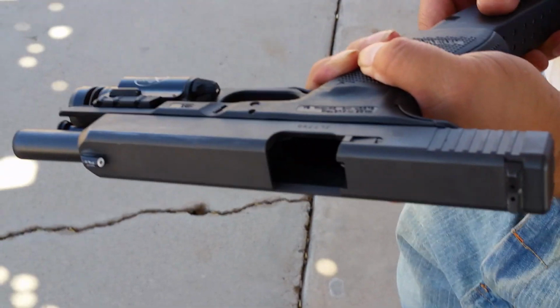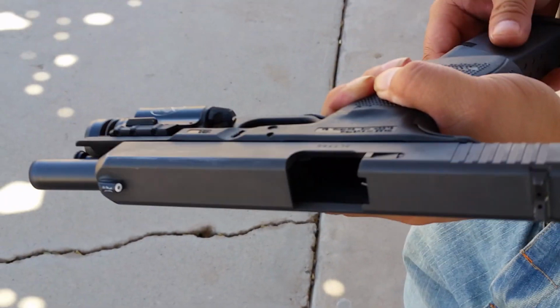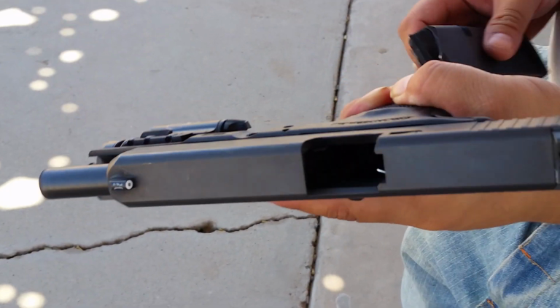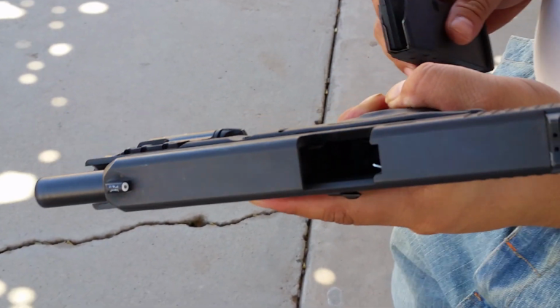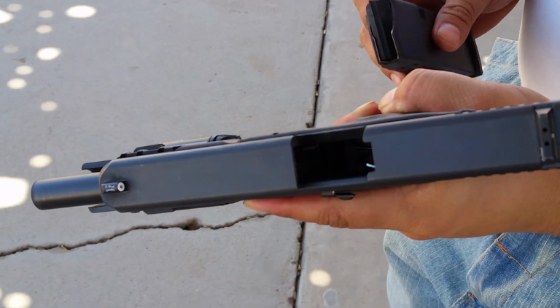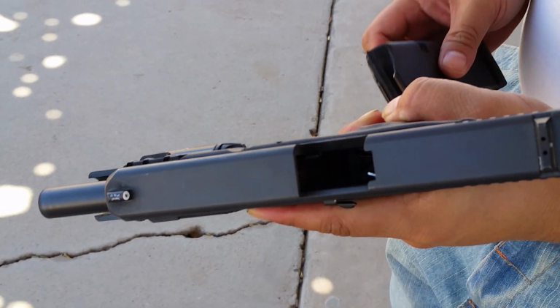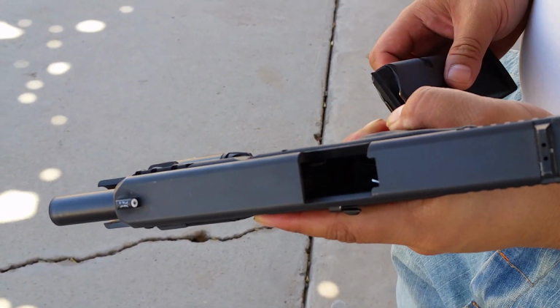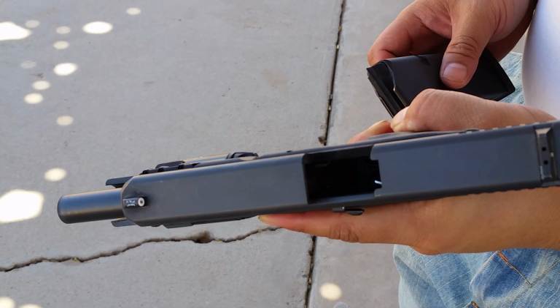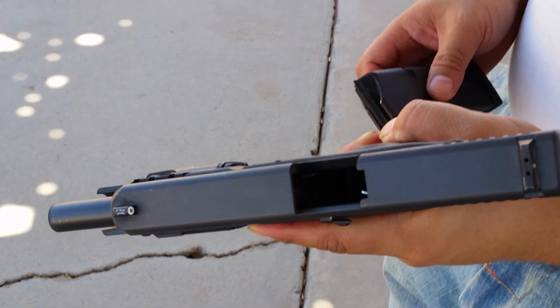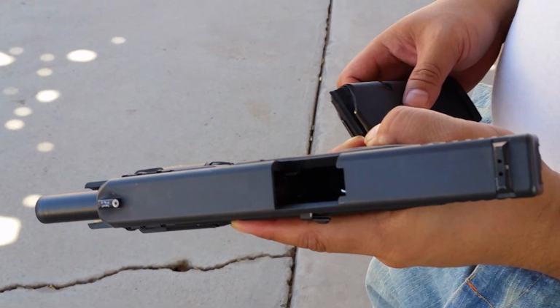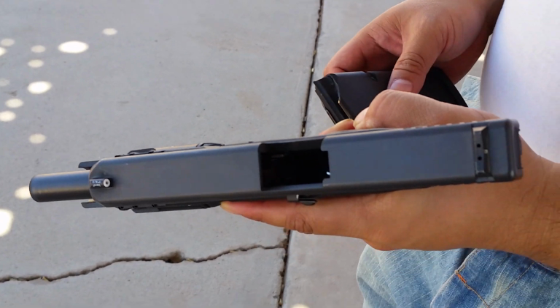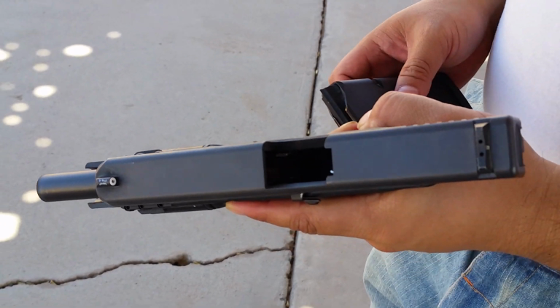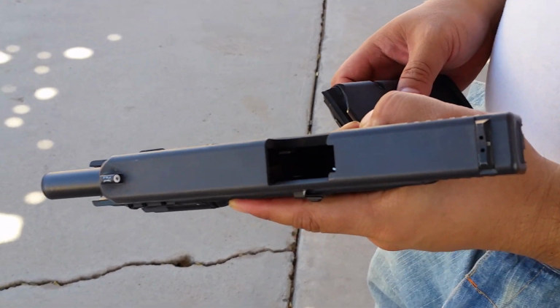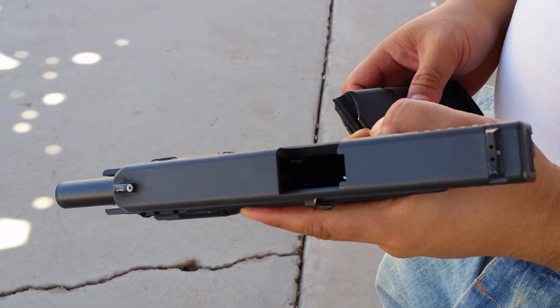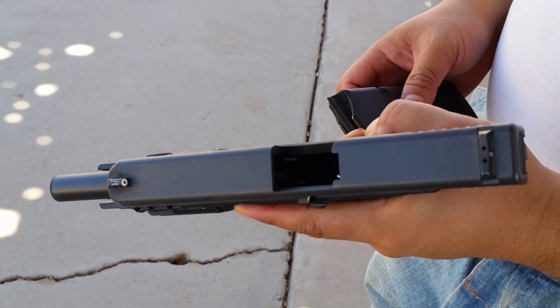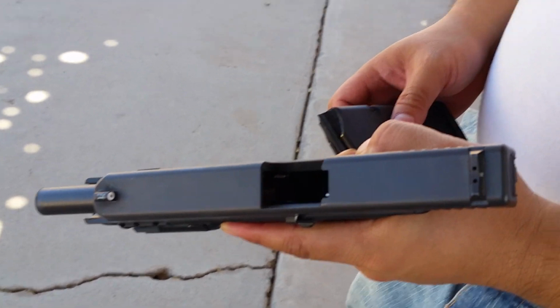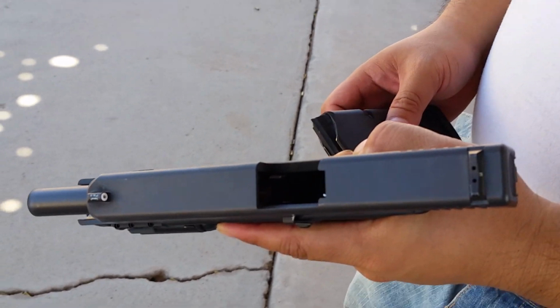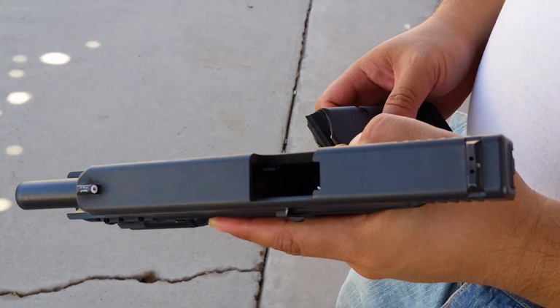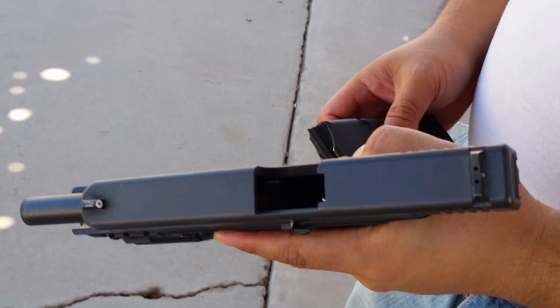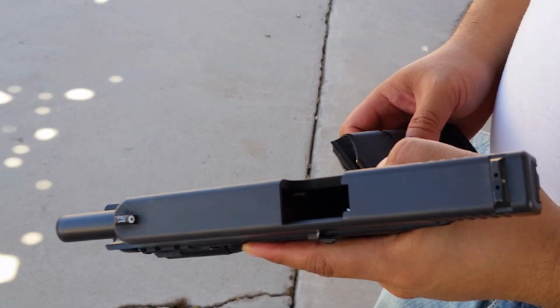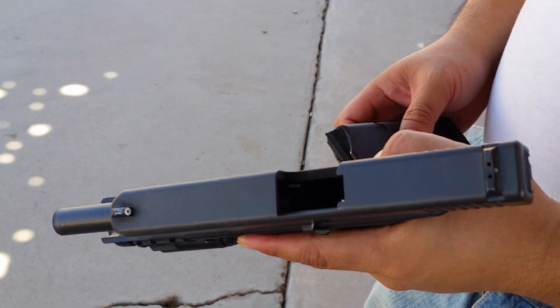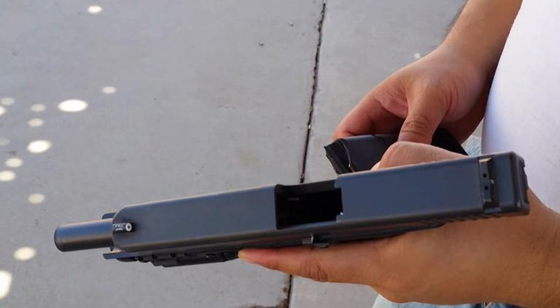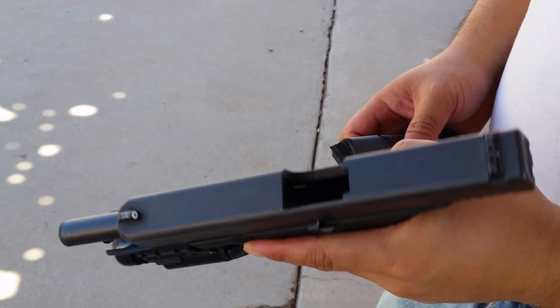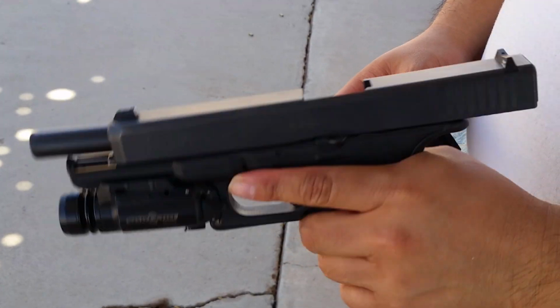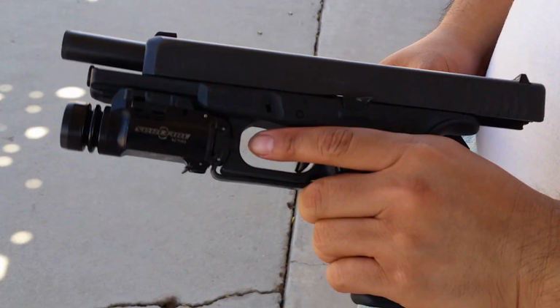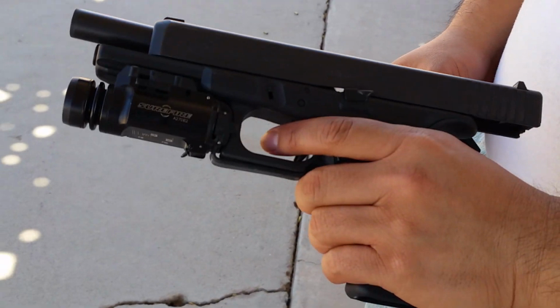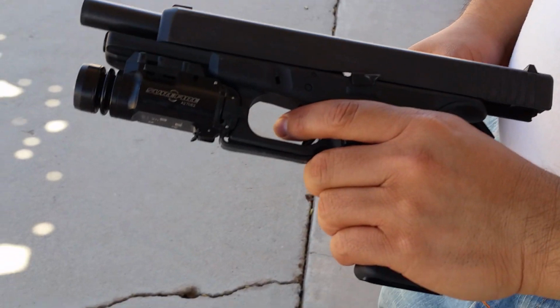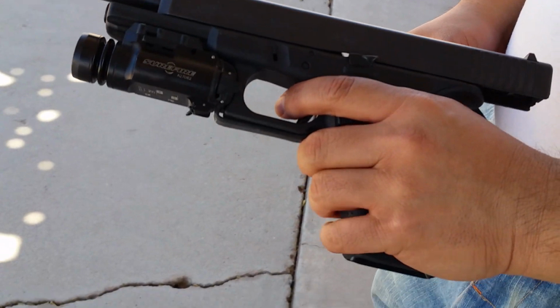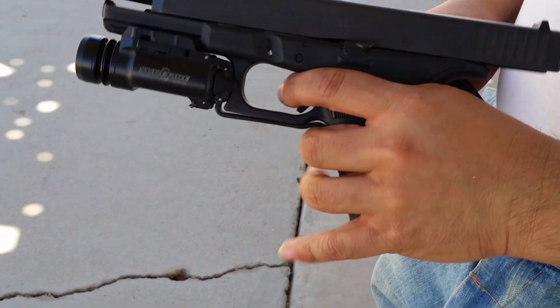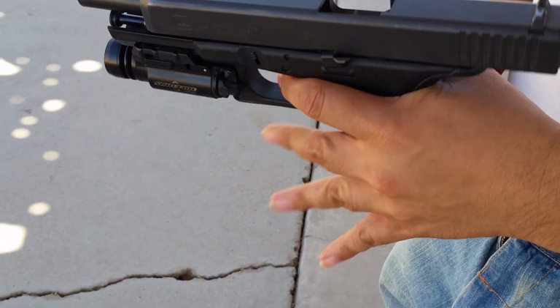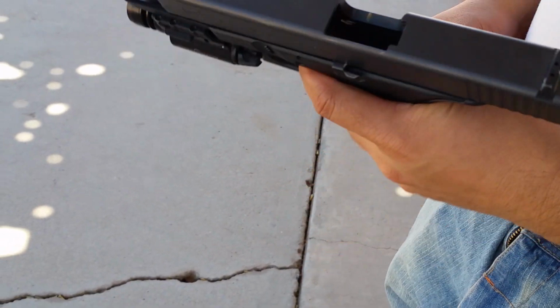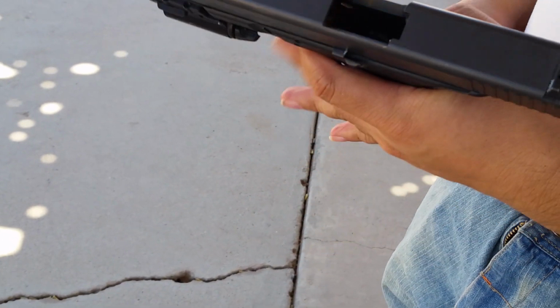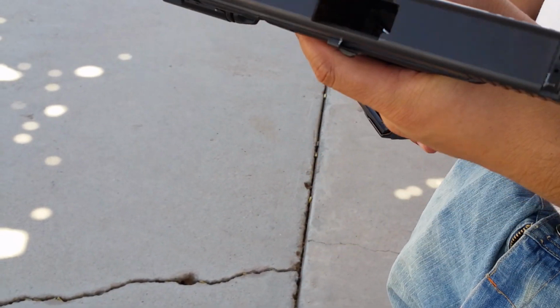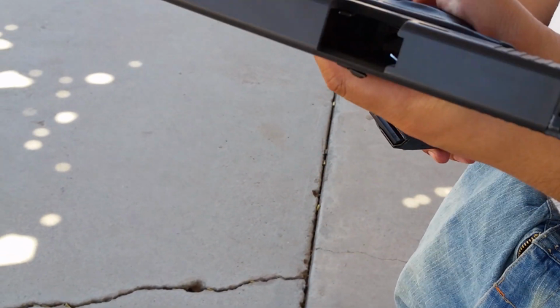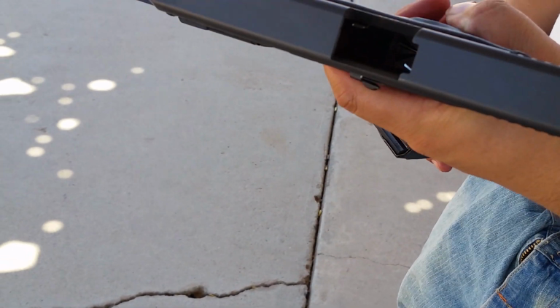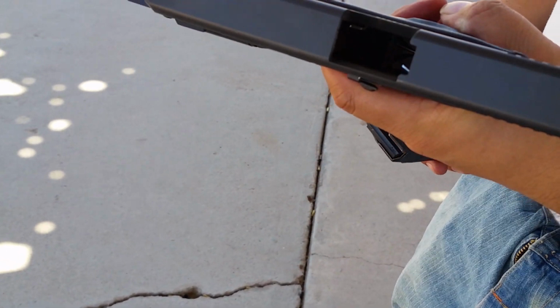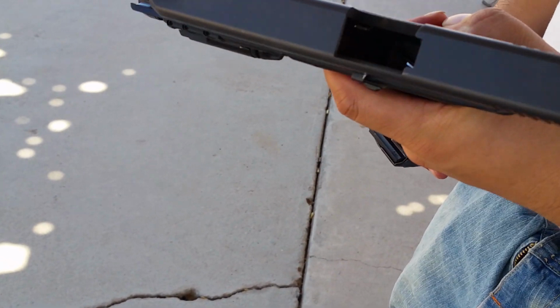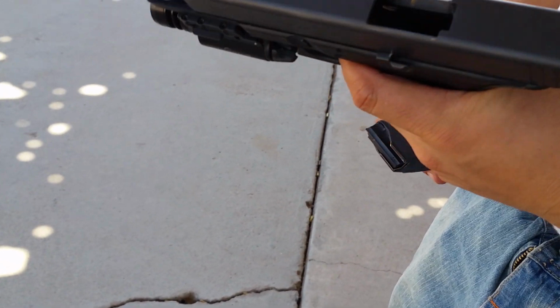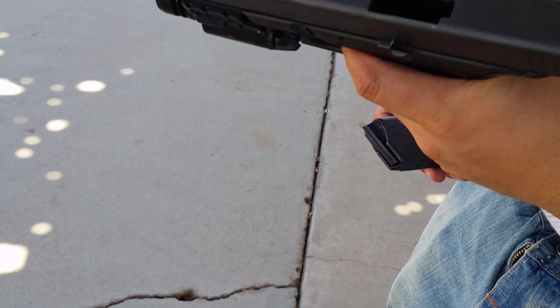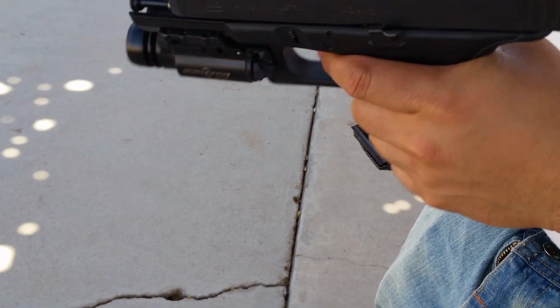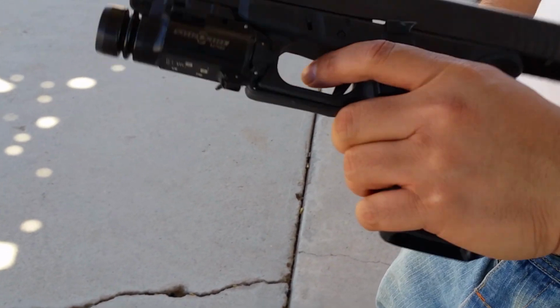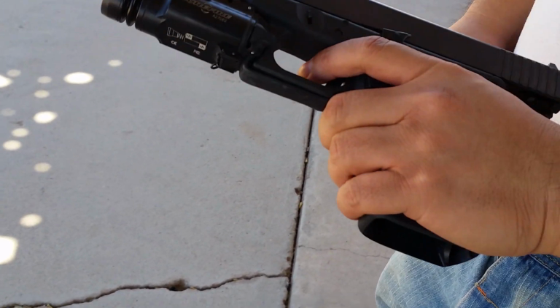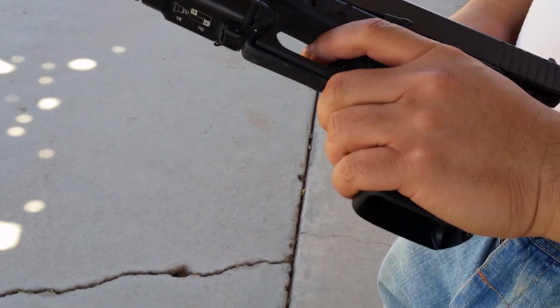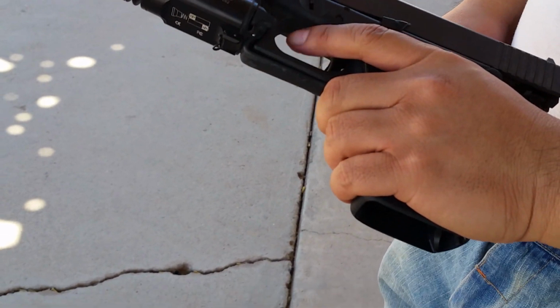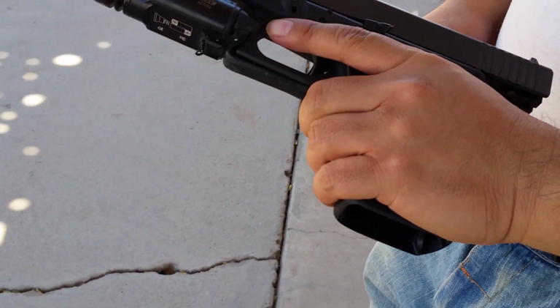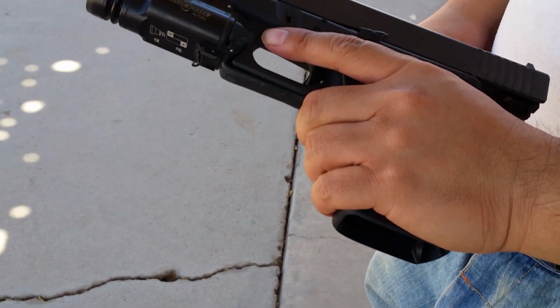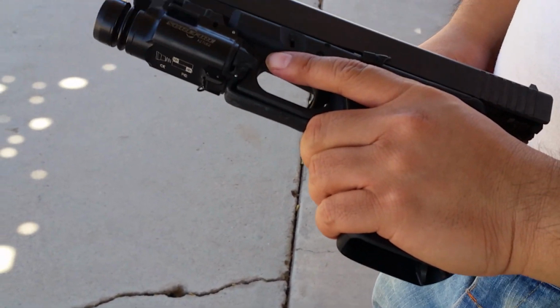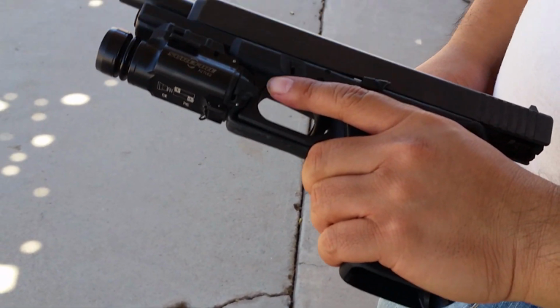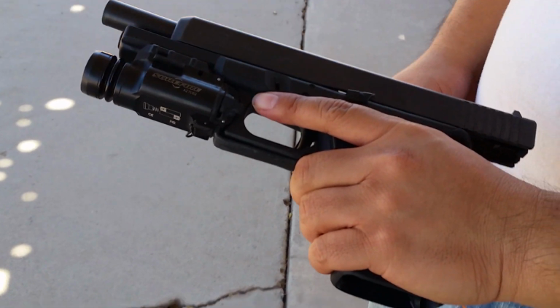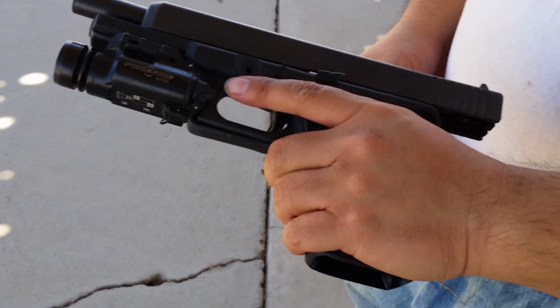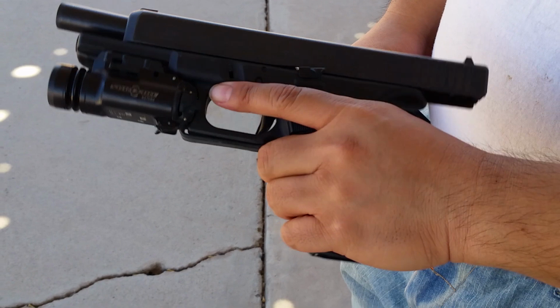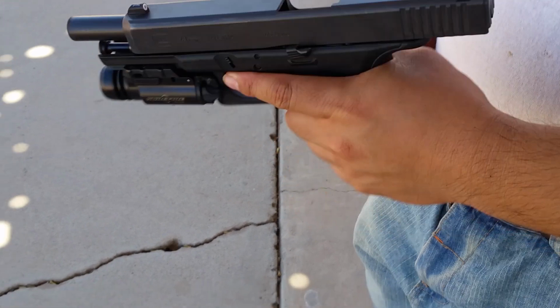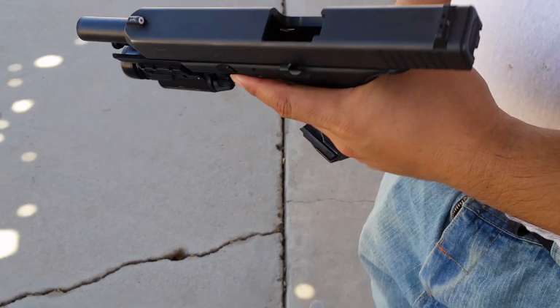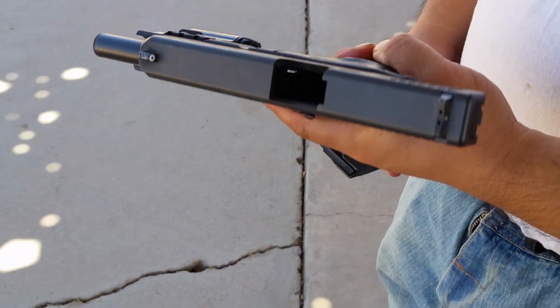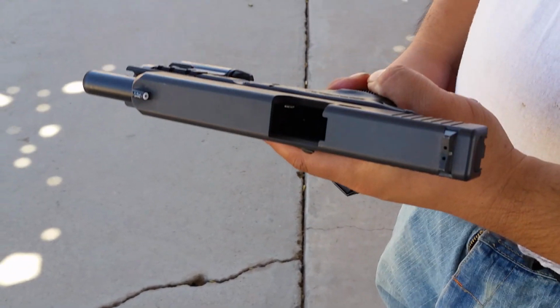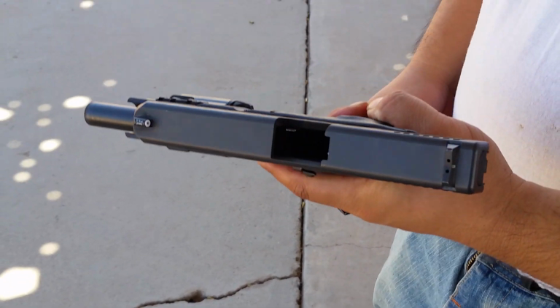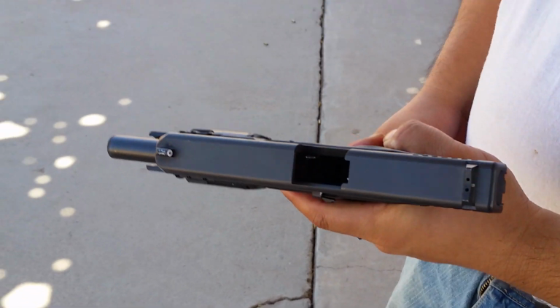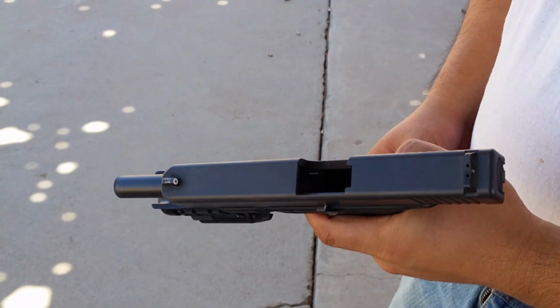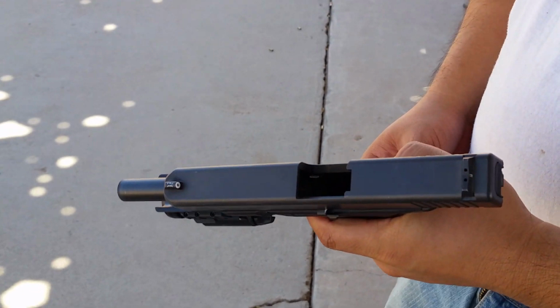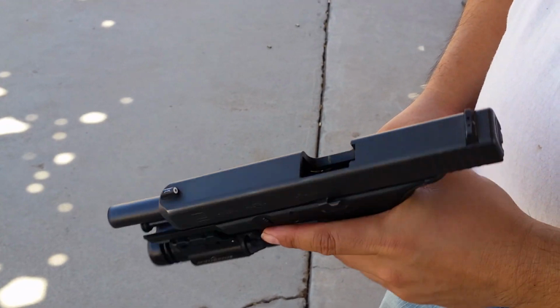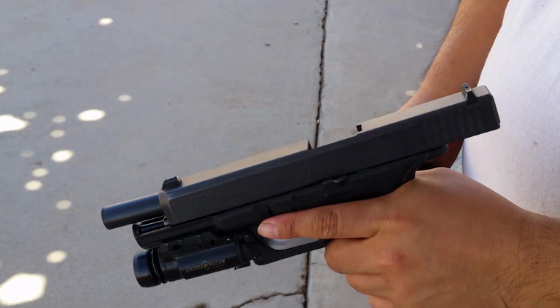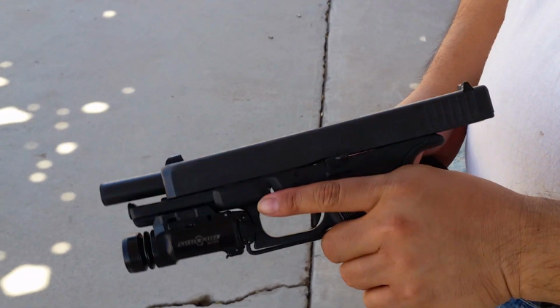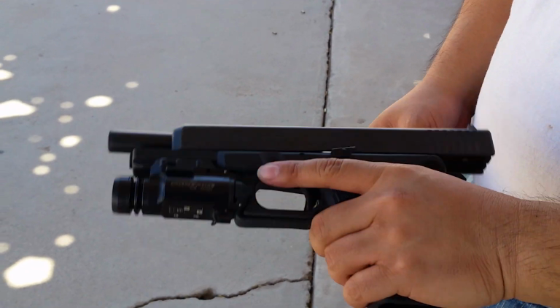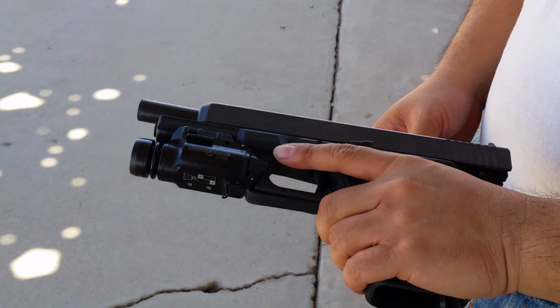What about the gun size and that grip texture? The grip's perfect. The trigger's good.